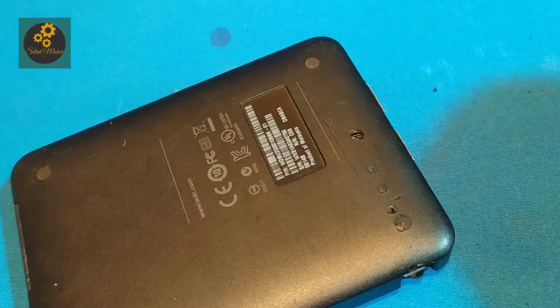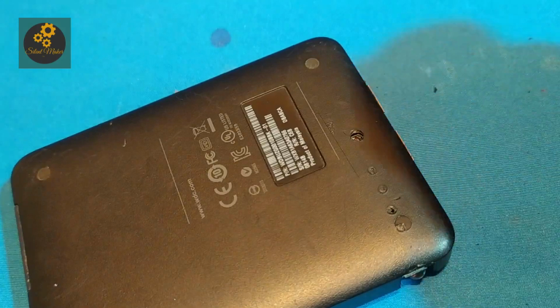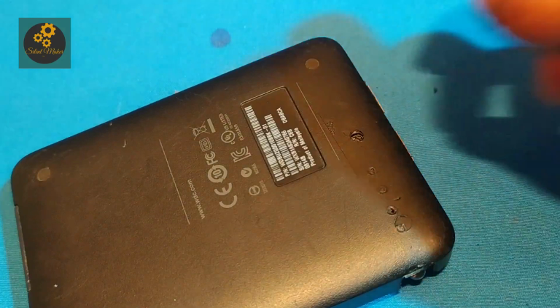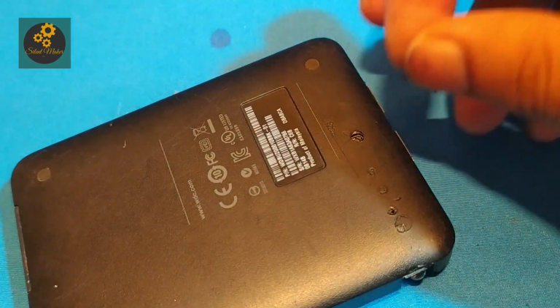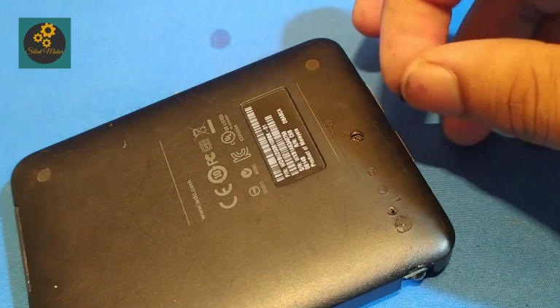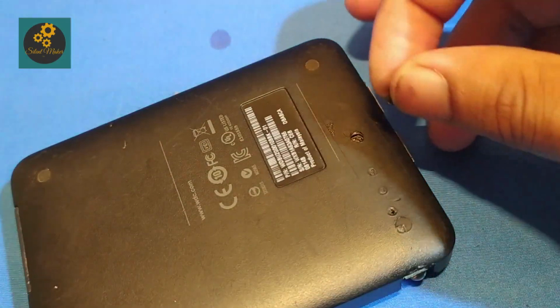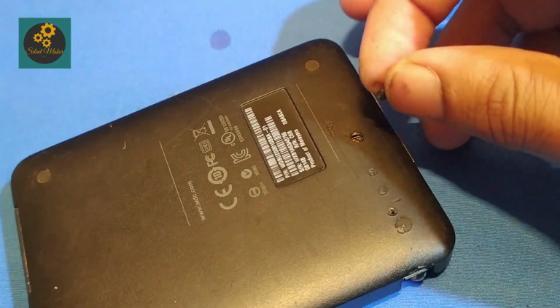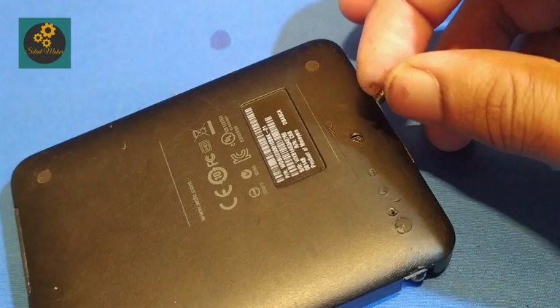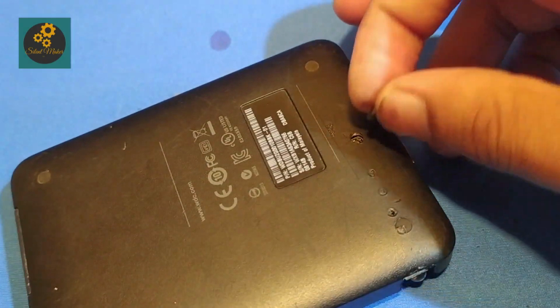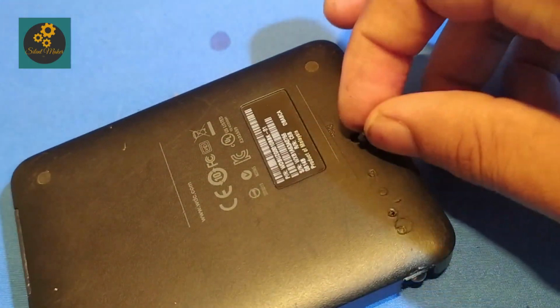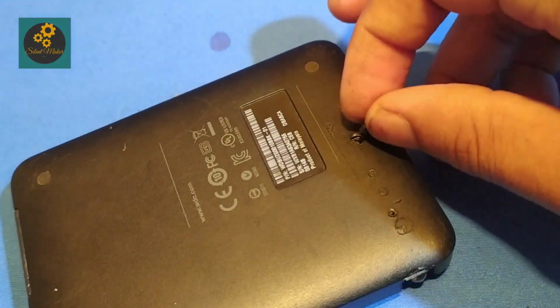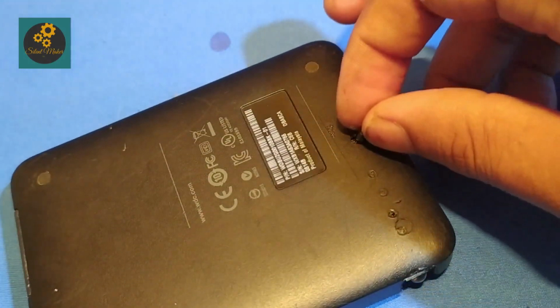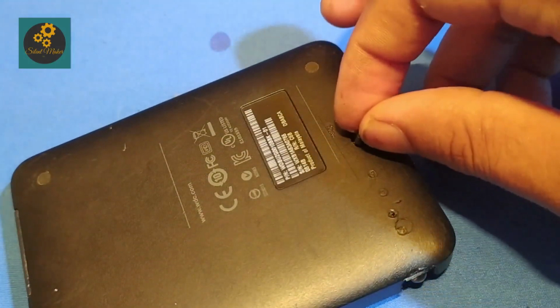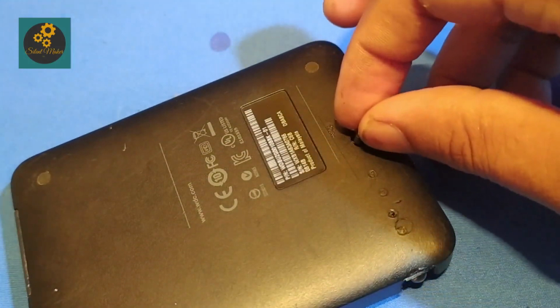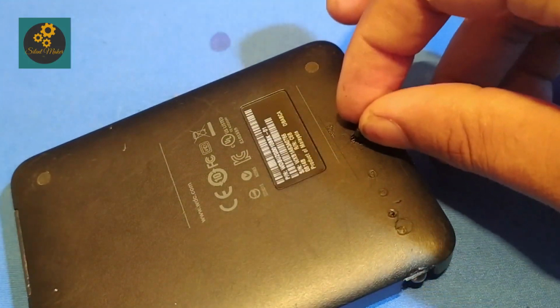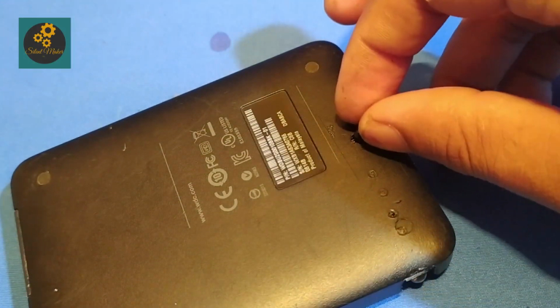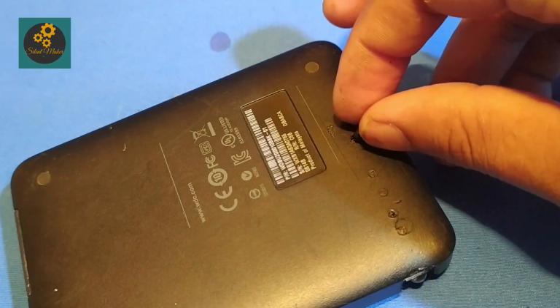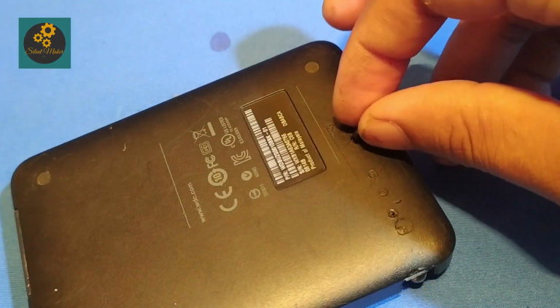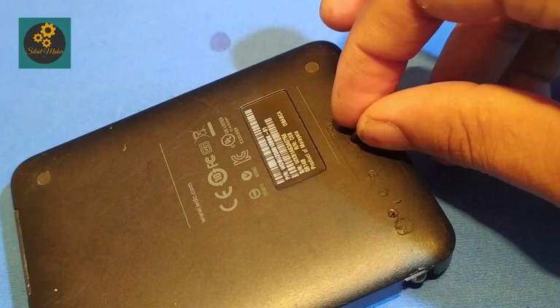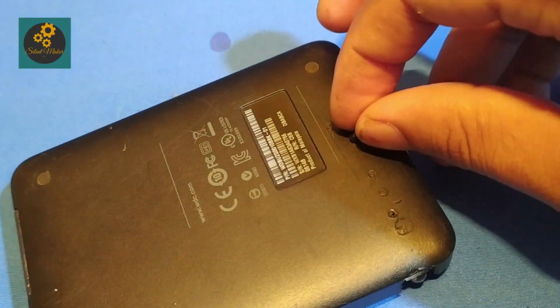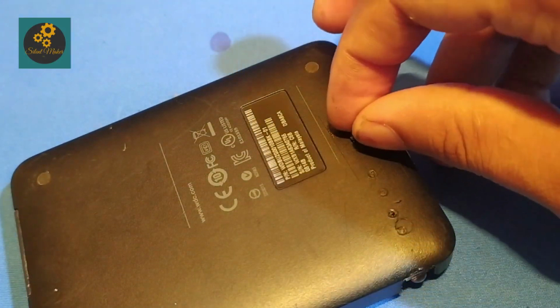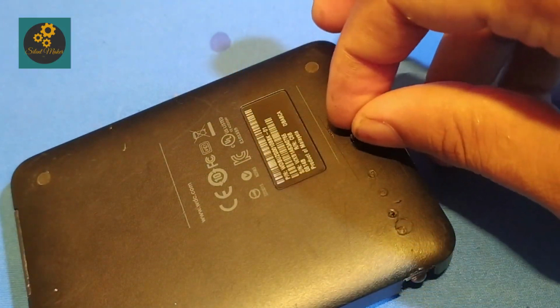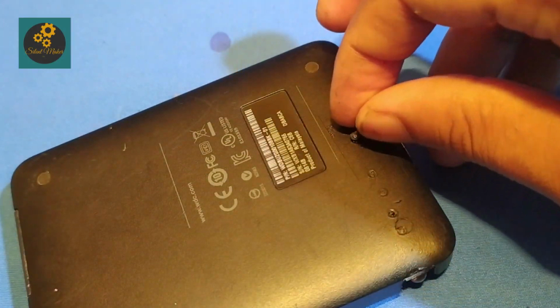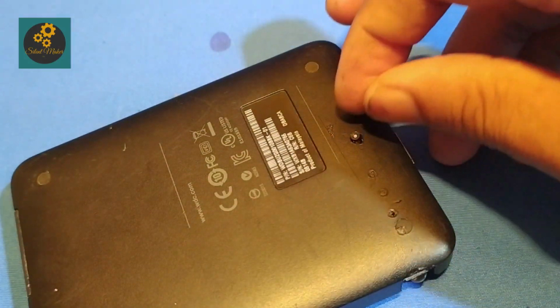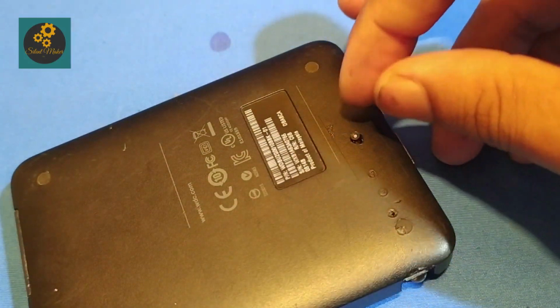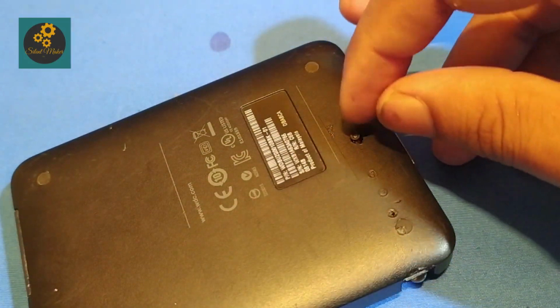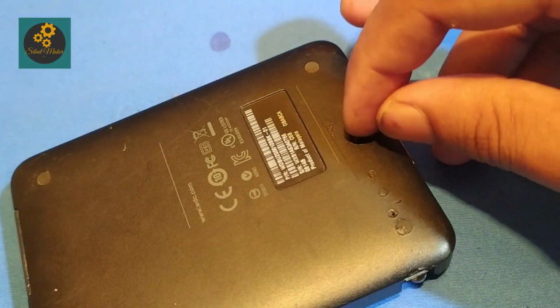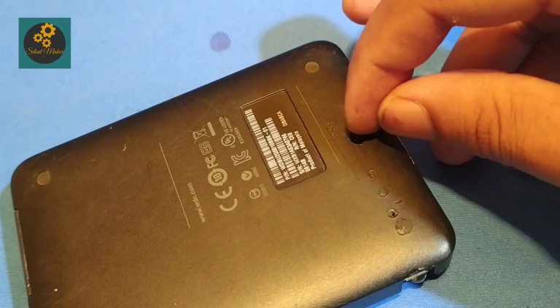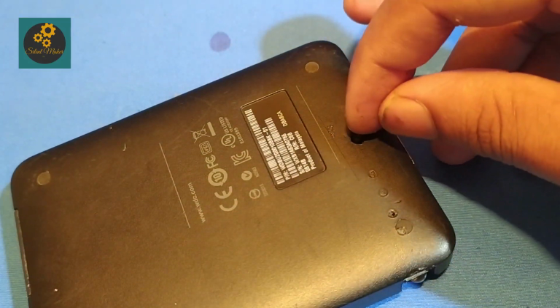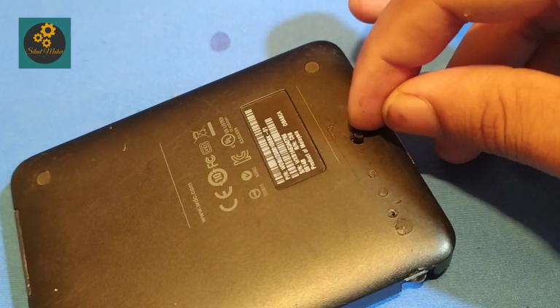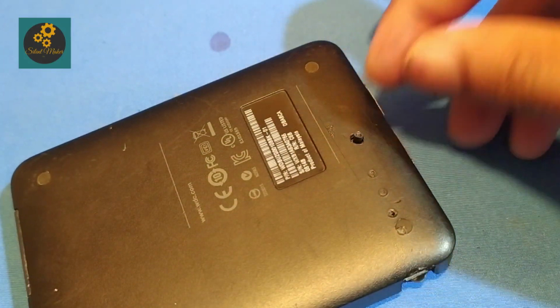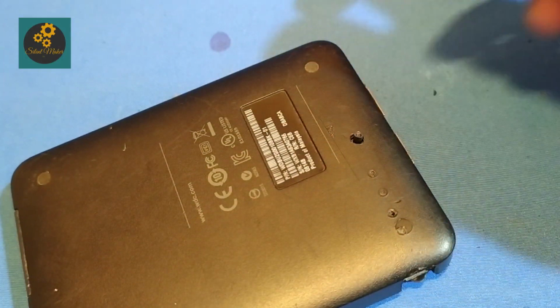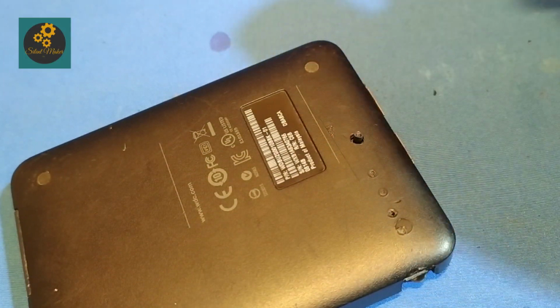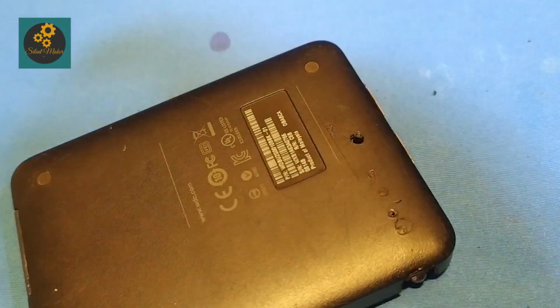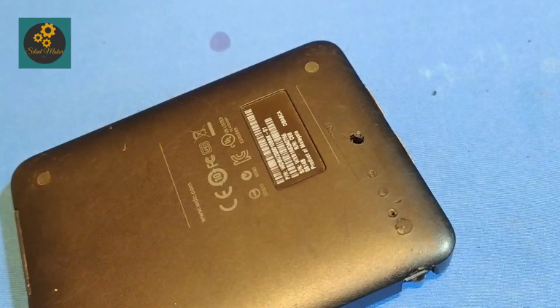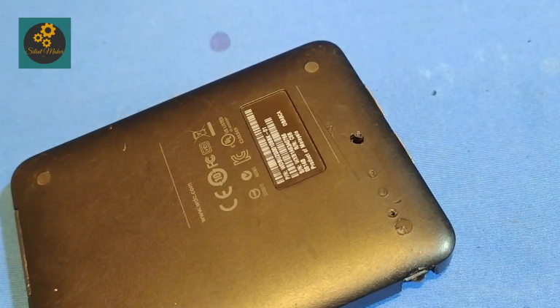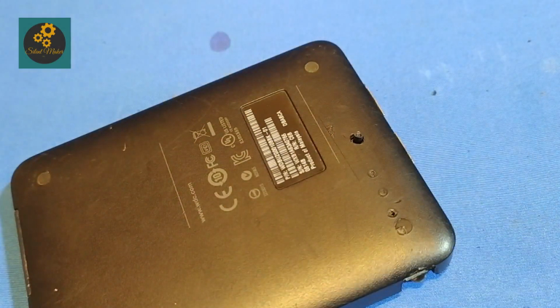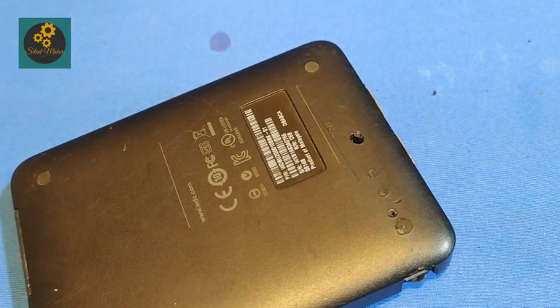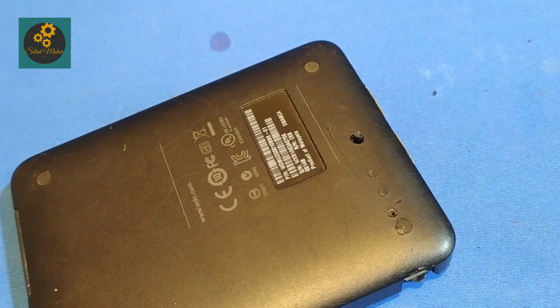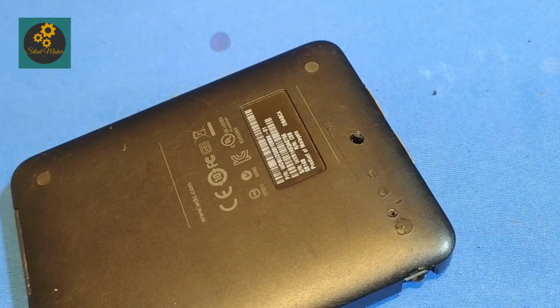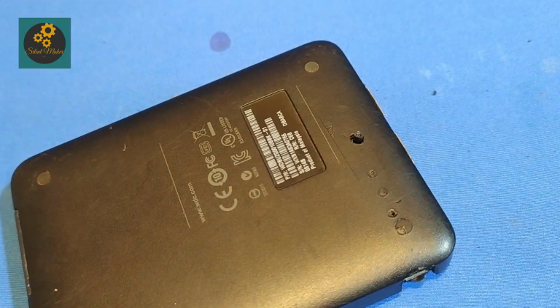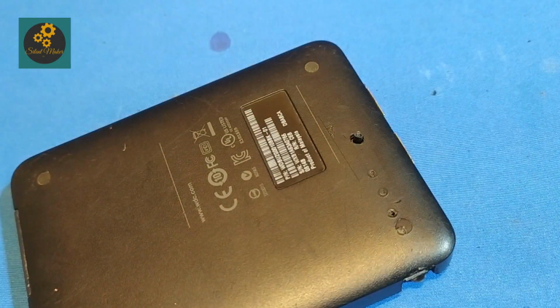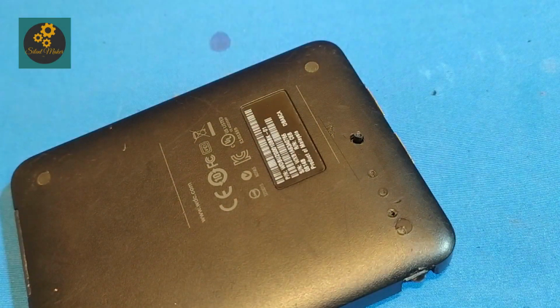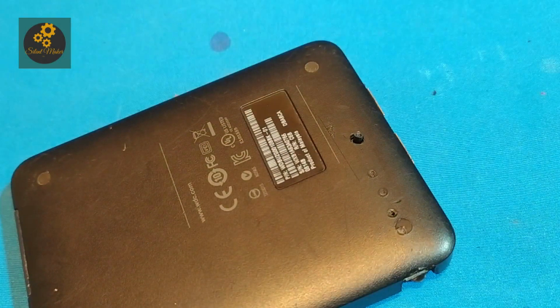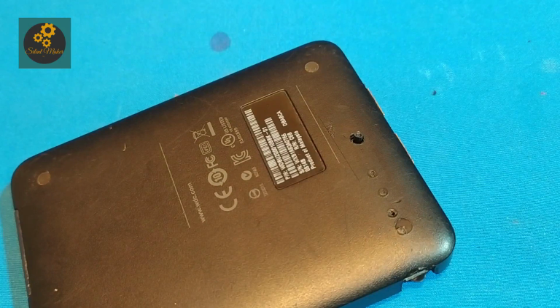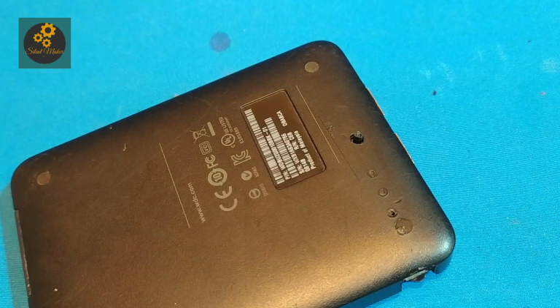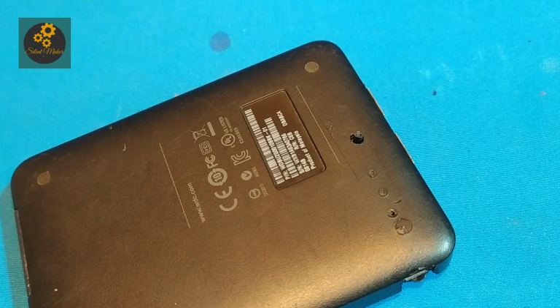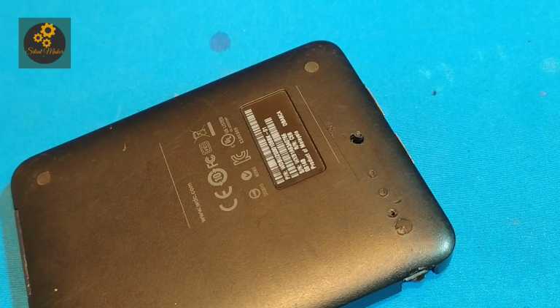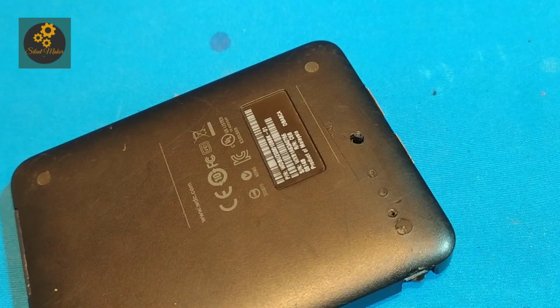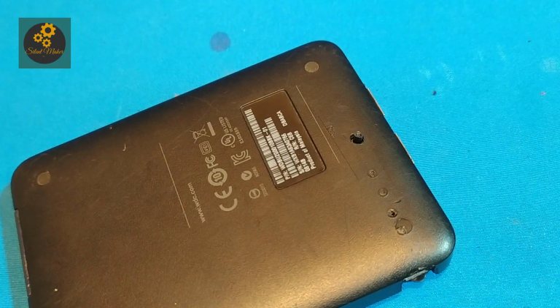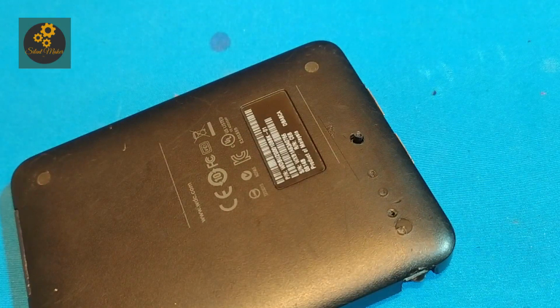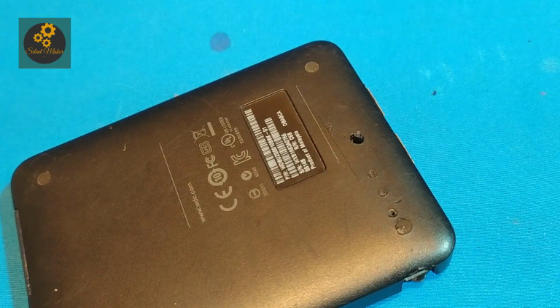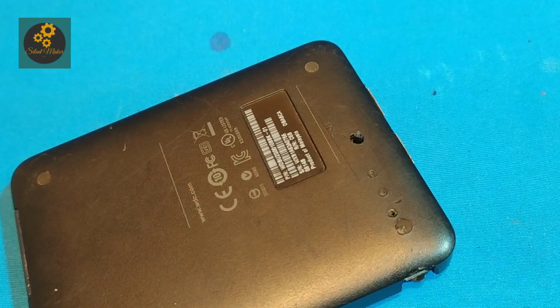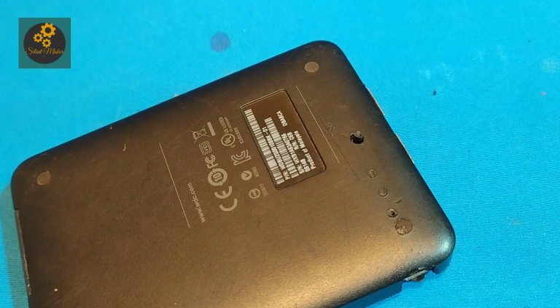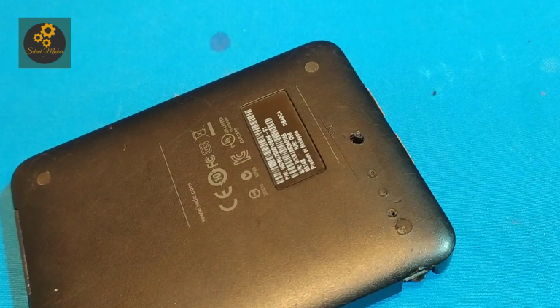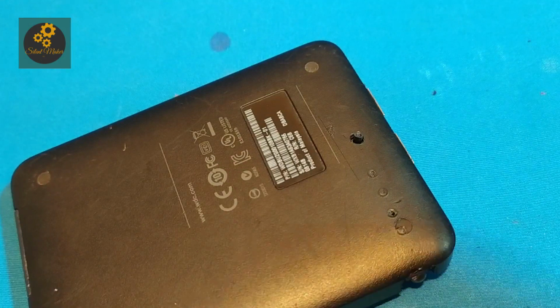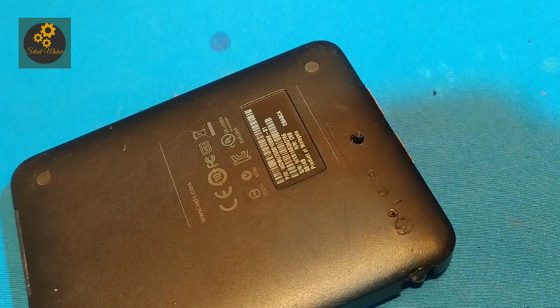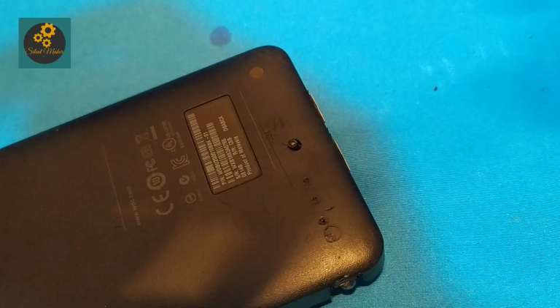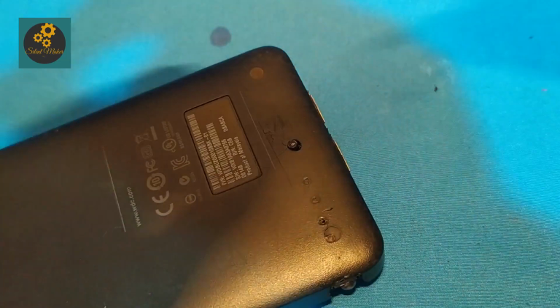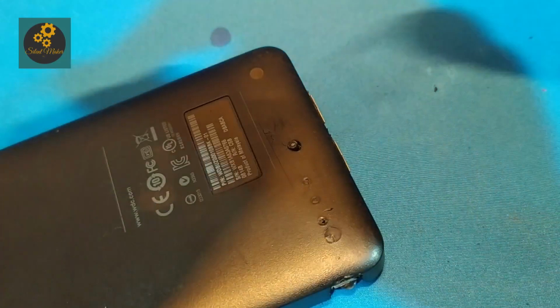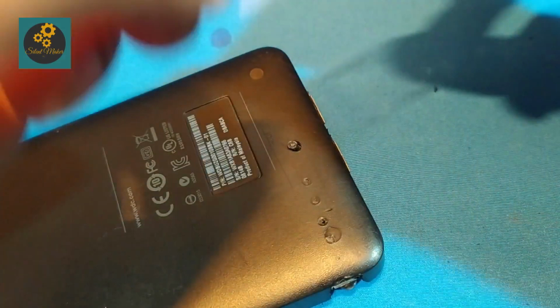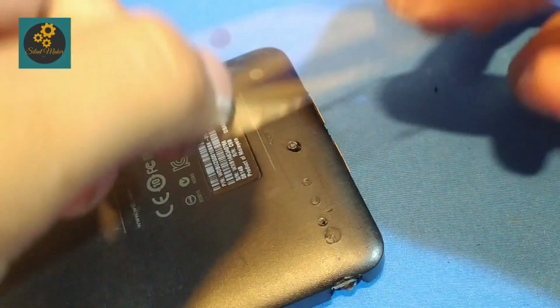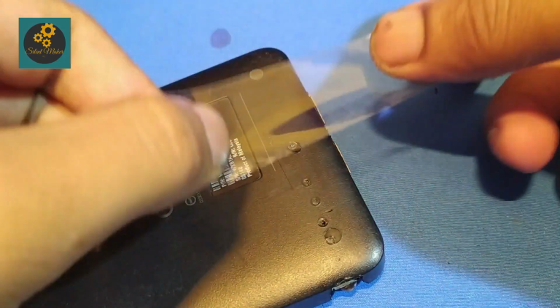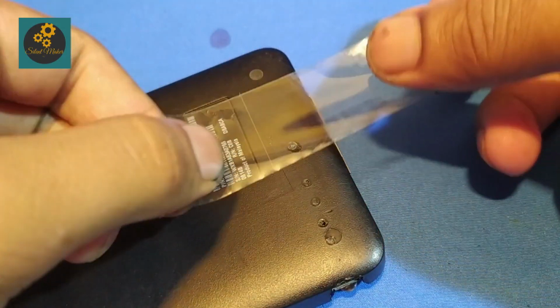And now attaching the extension for the push button.